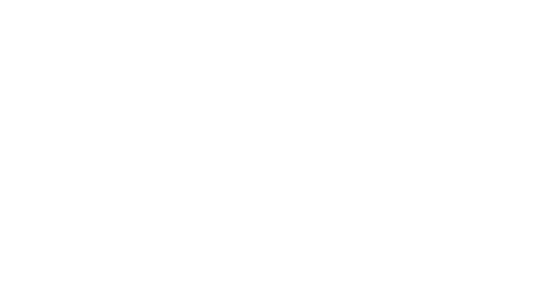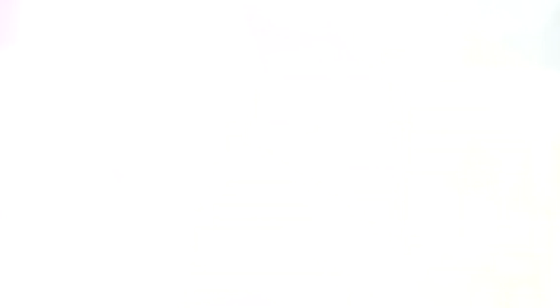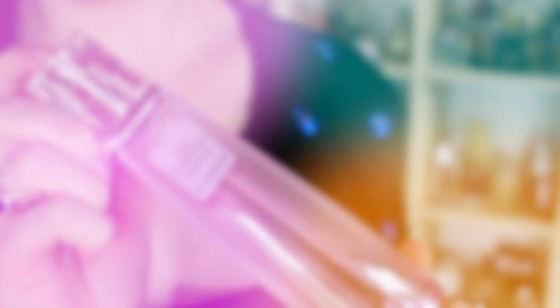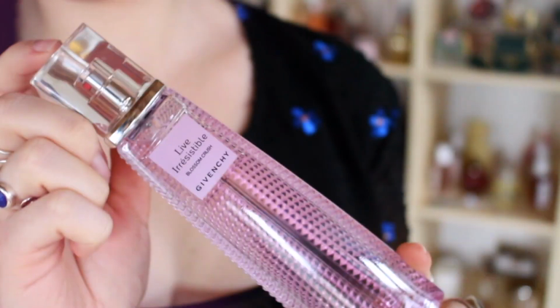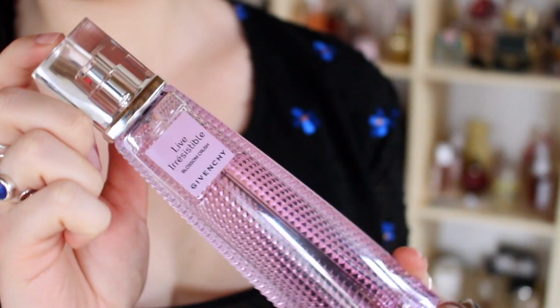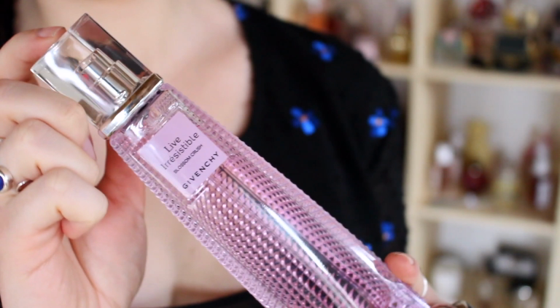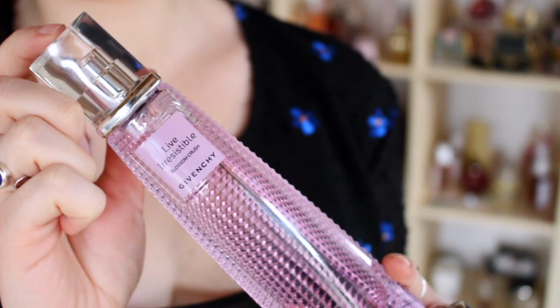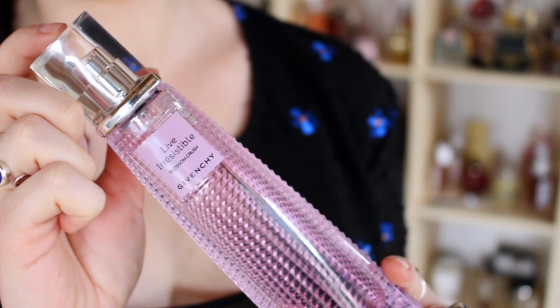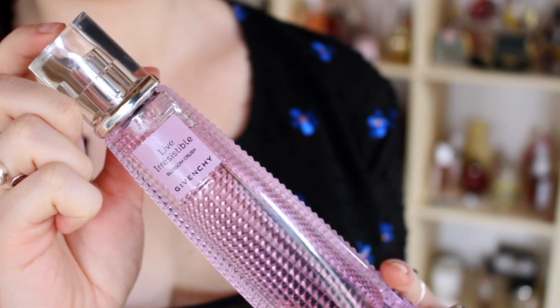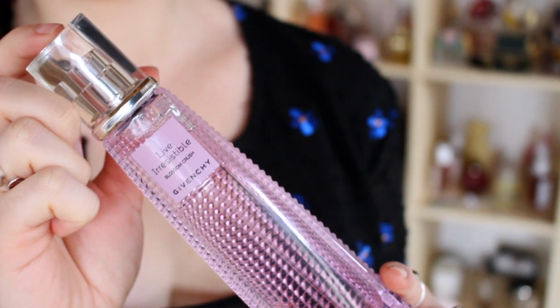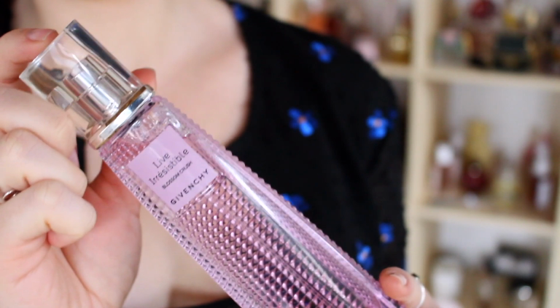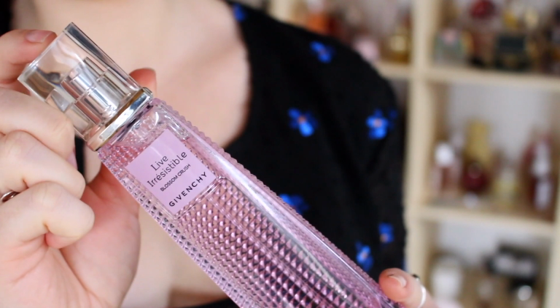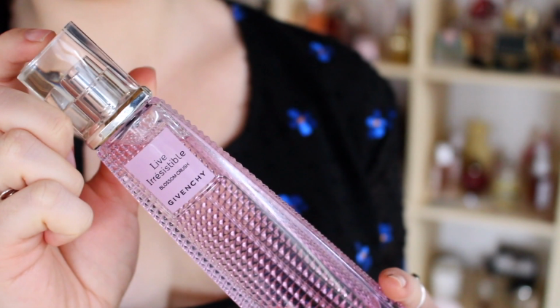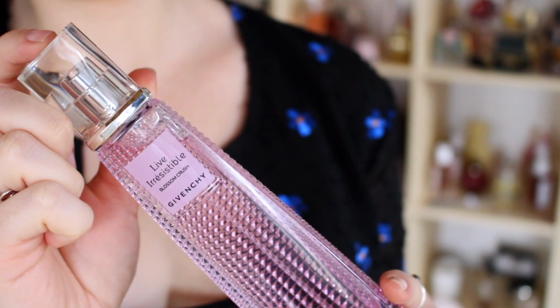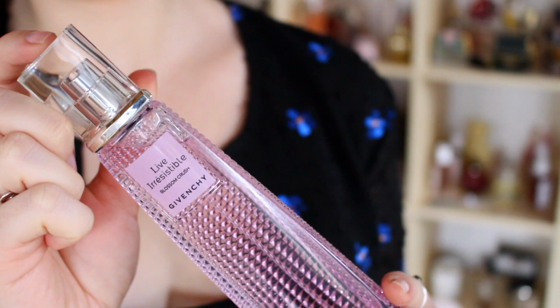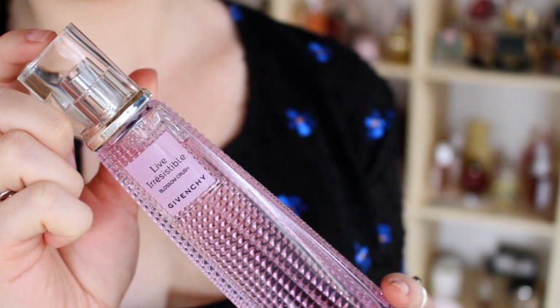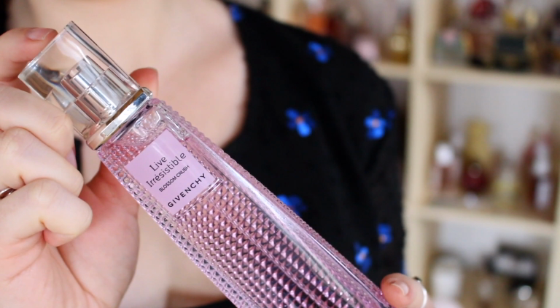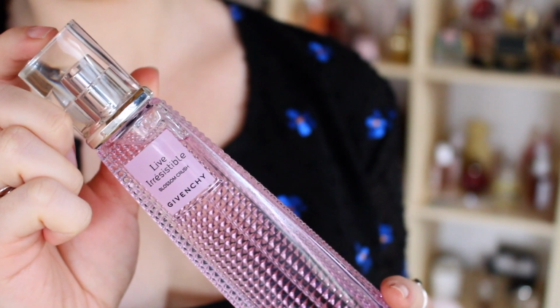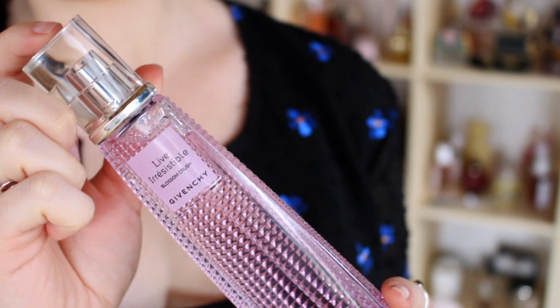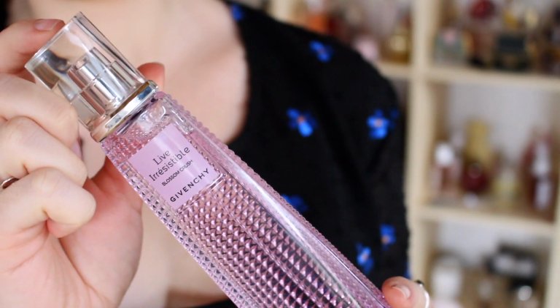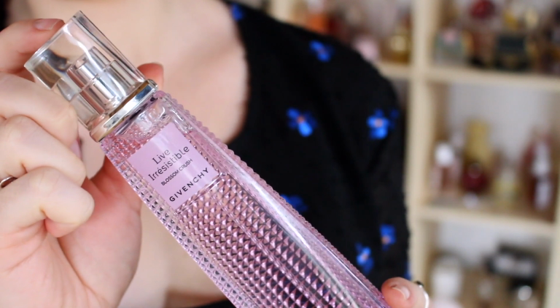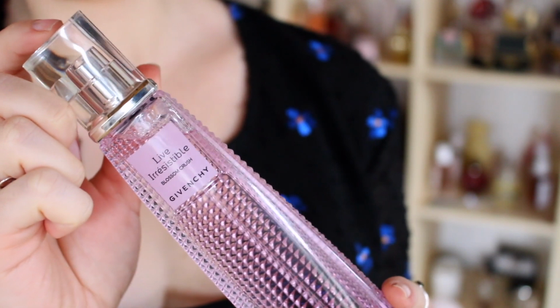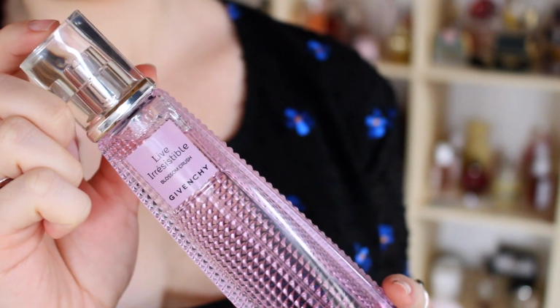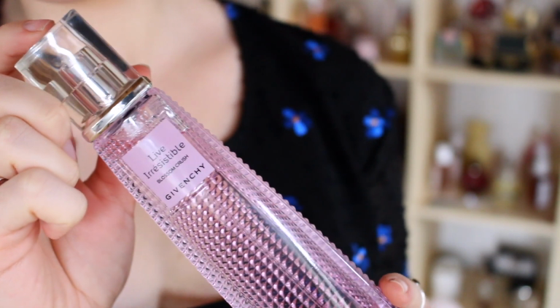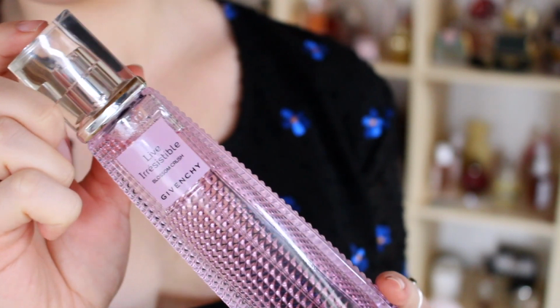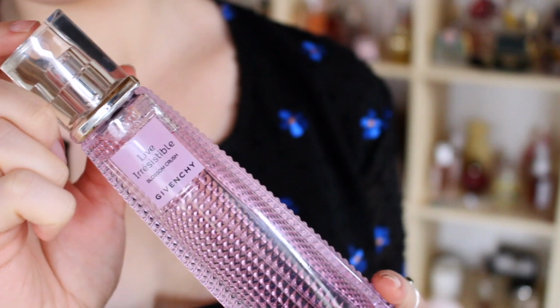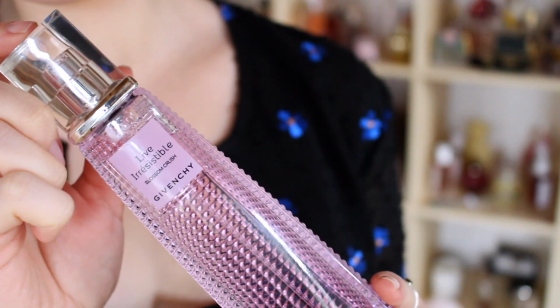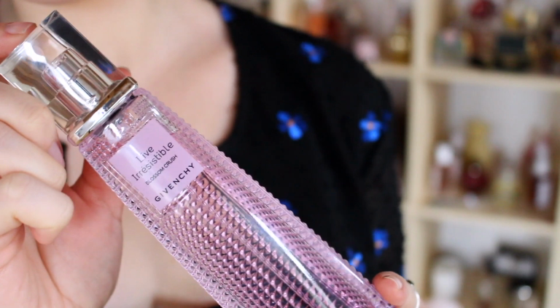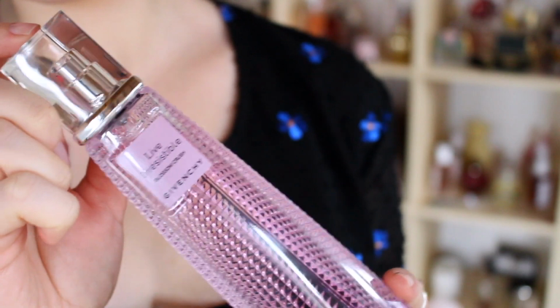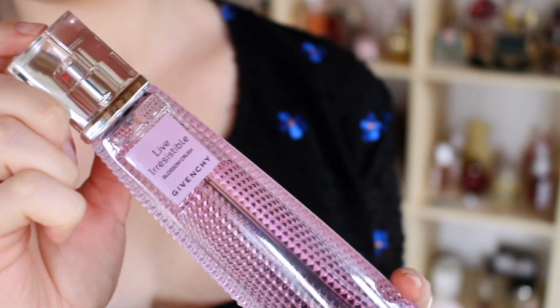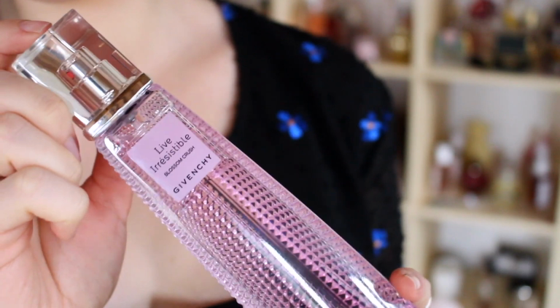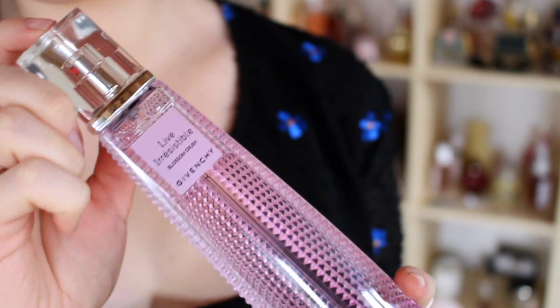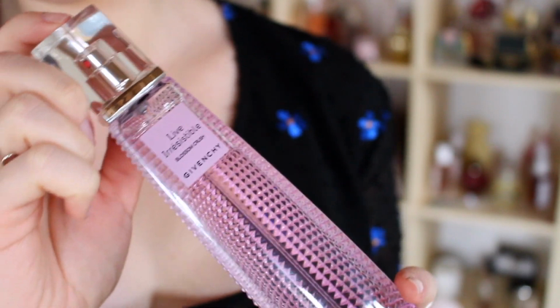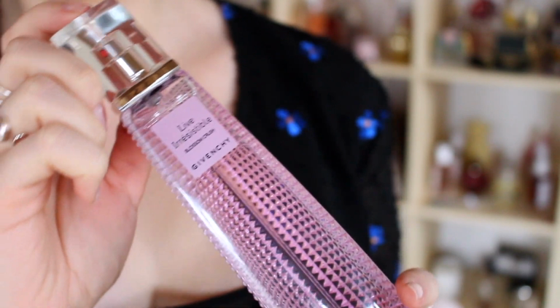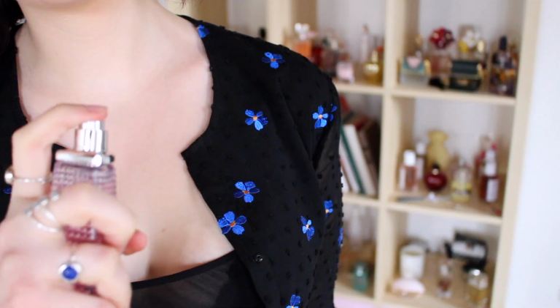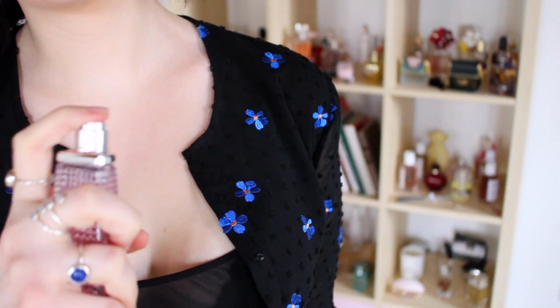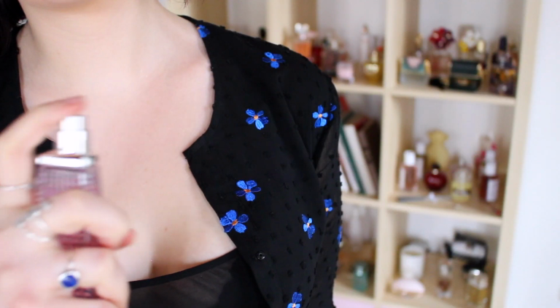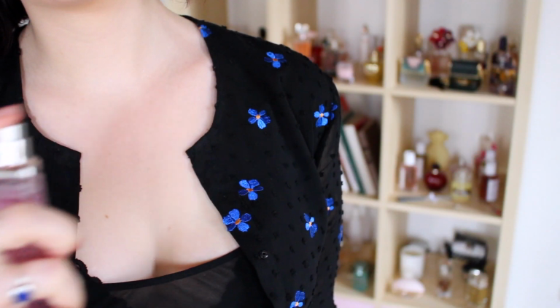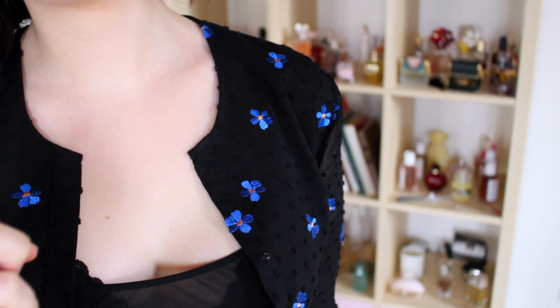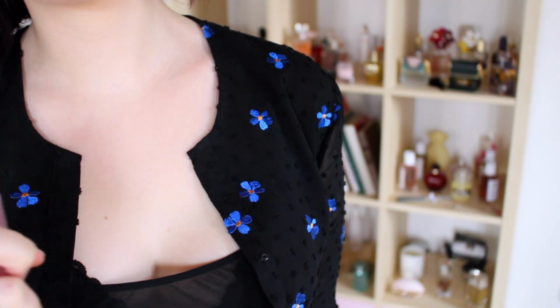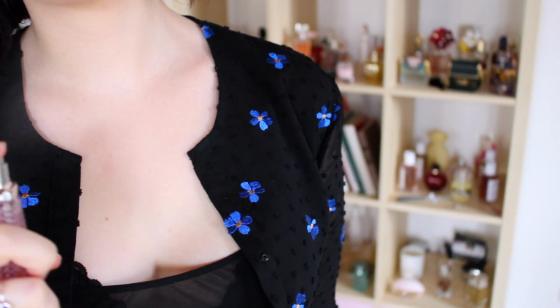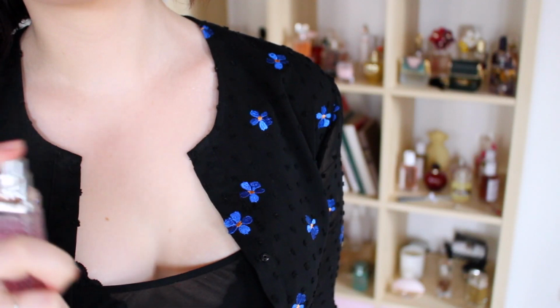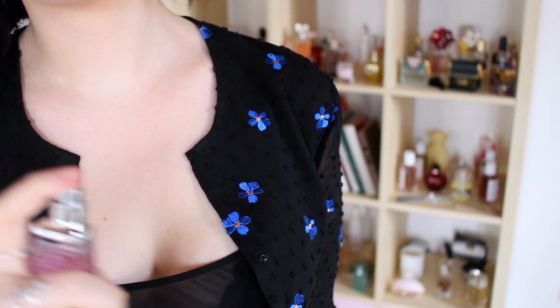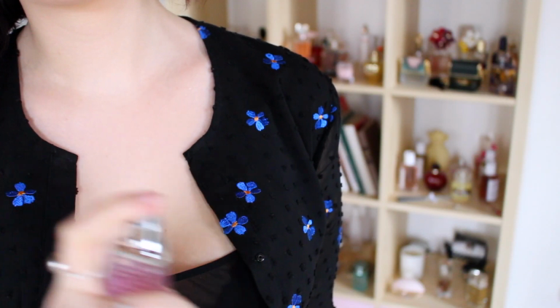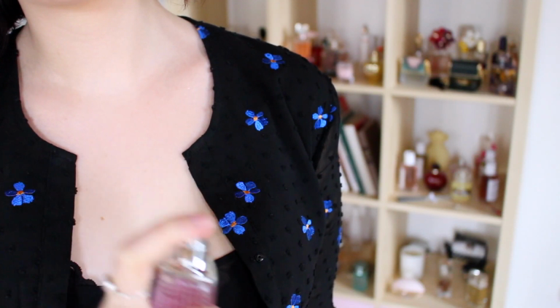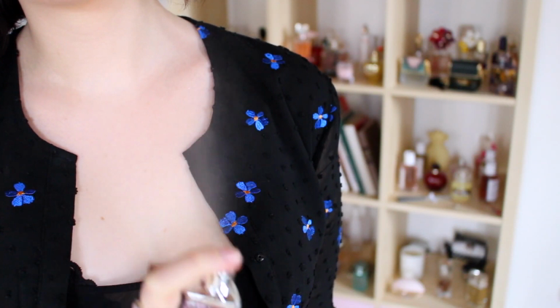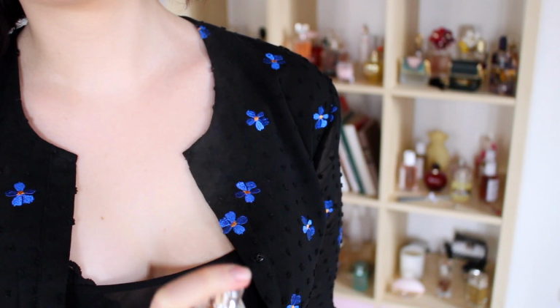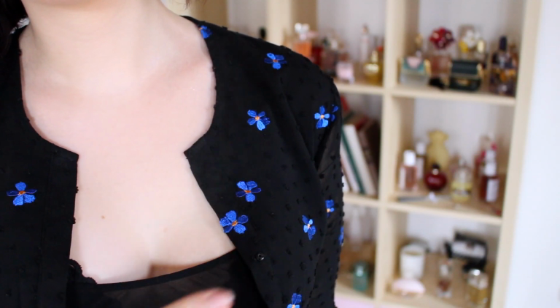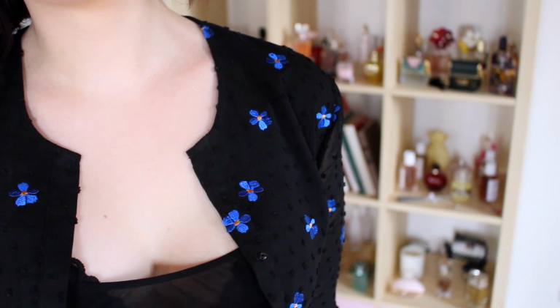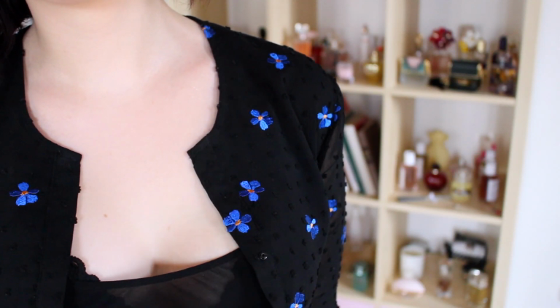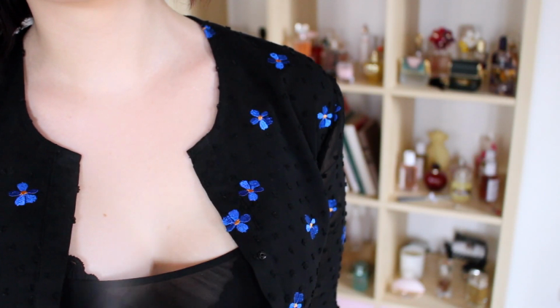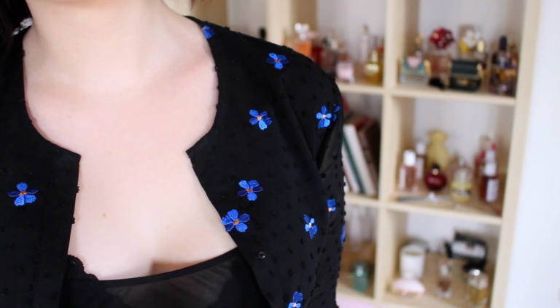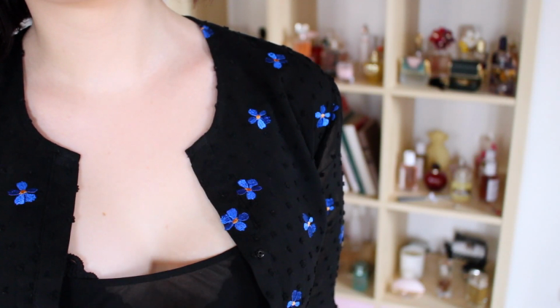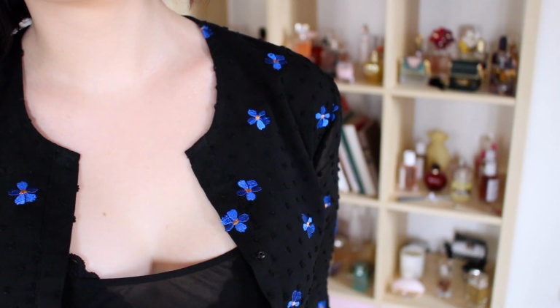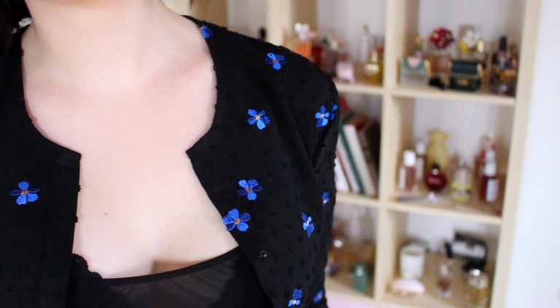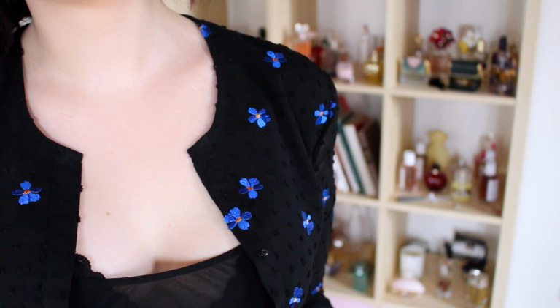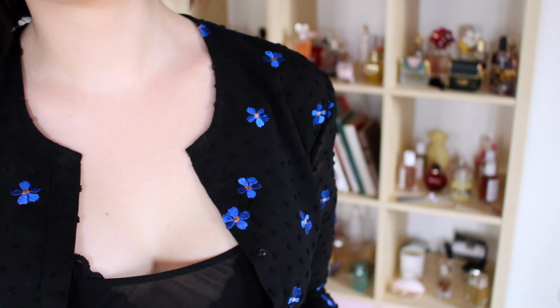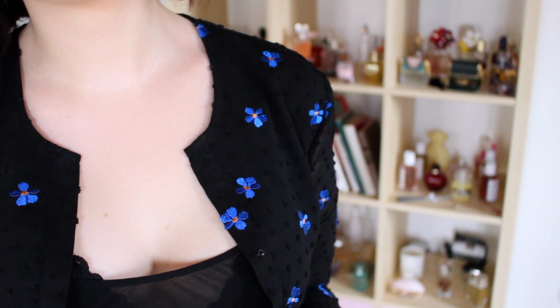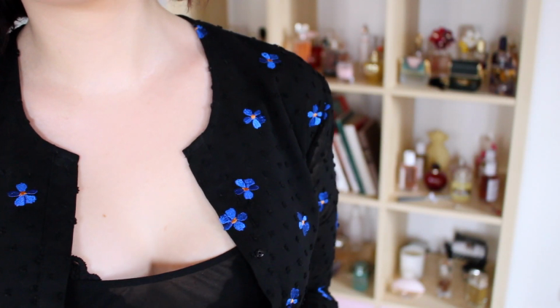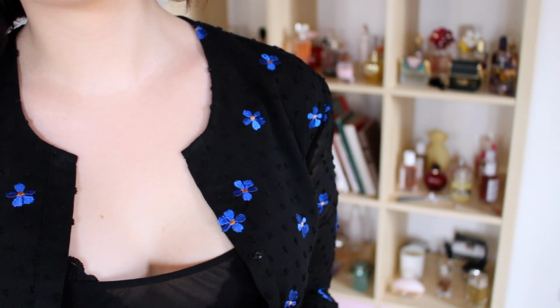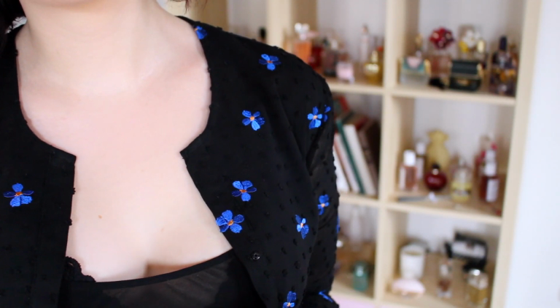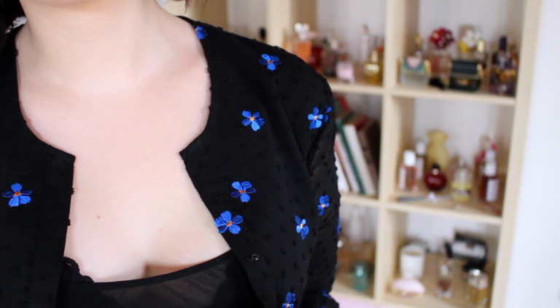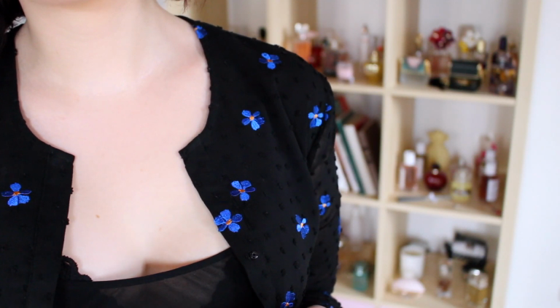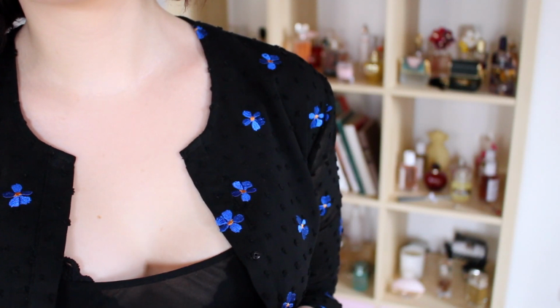Ensuite, je ne sors jamais sans avoir appliqué mon parfum. En ce qui concerne mes bagues, elles viennent du site Aglaia, et pour le reste de la tenue, tout est dans la description.